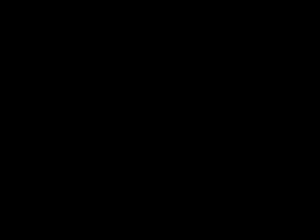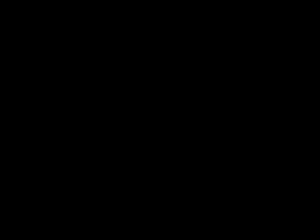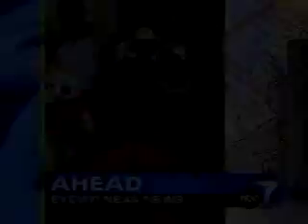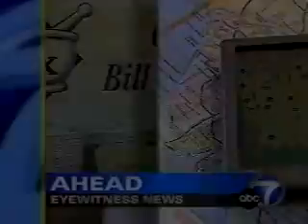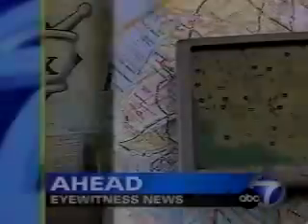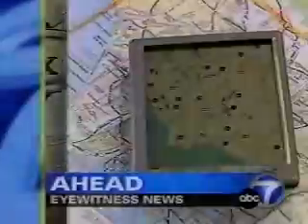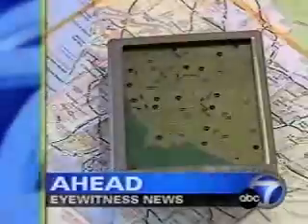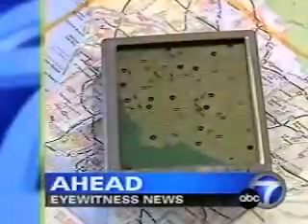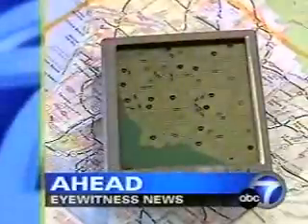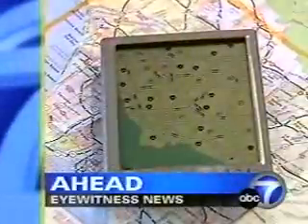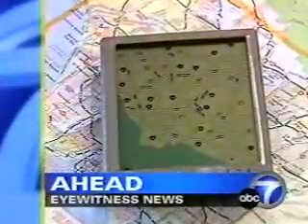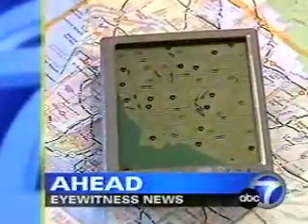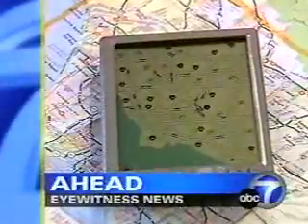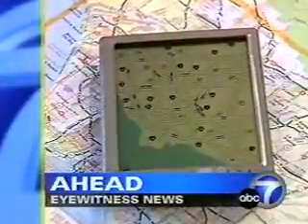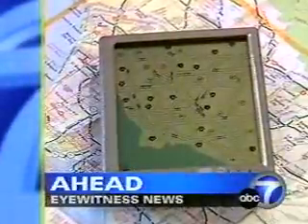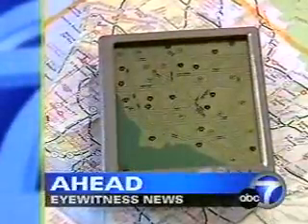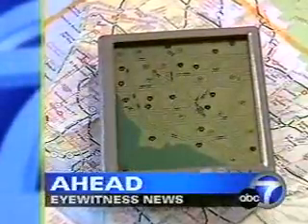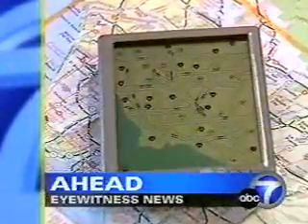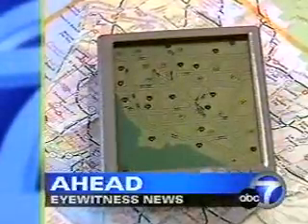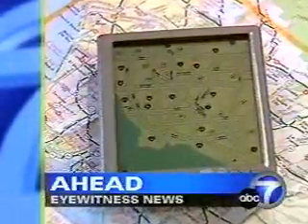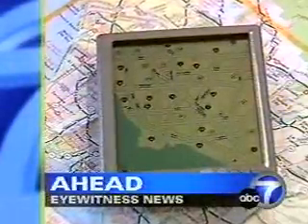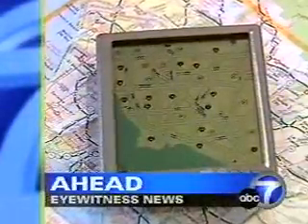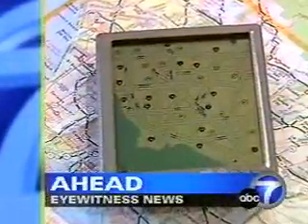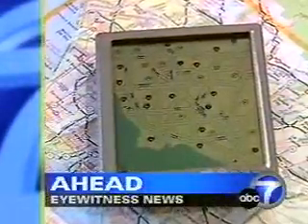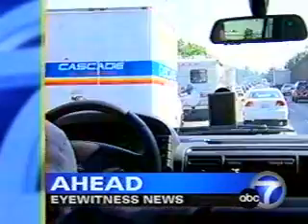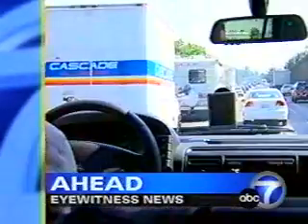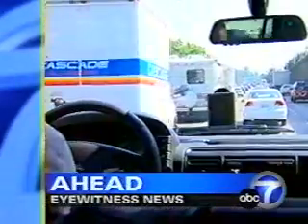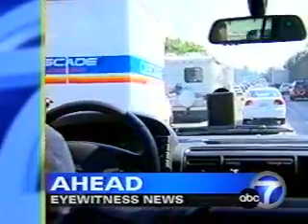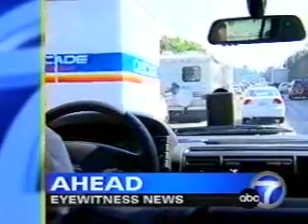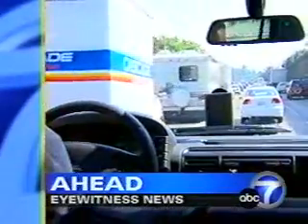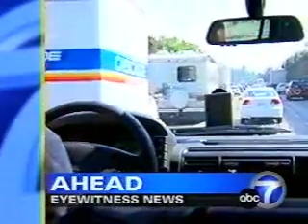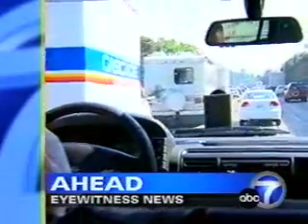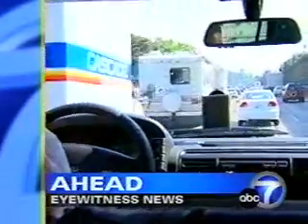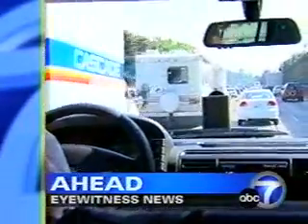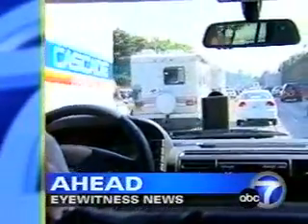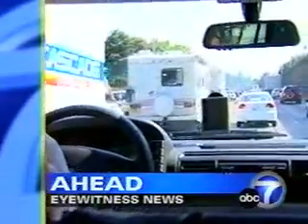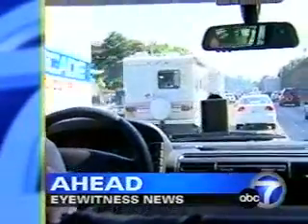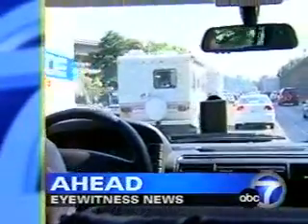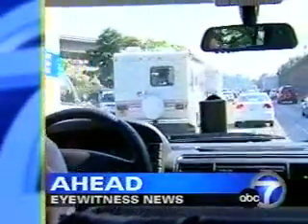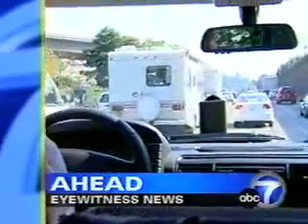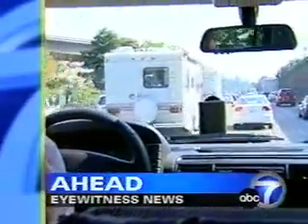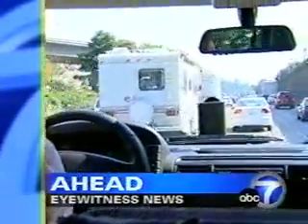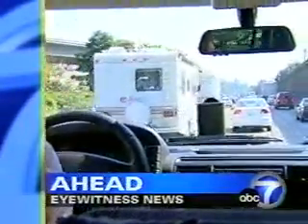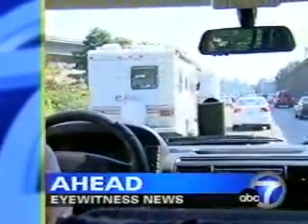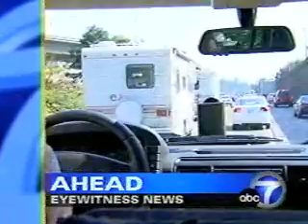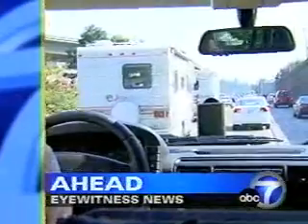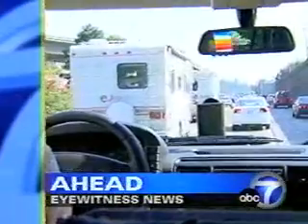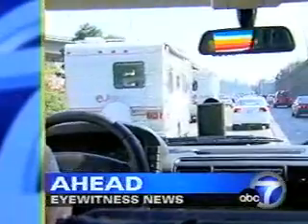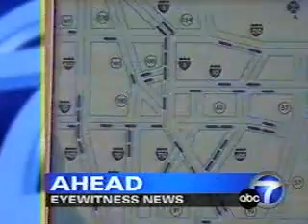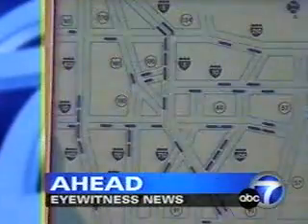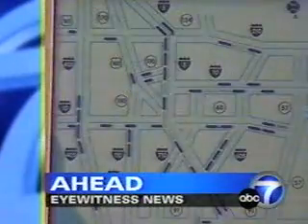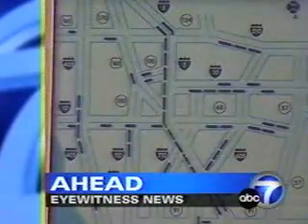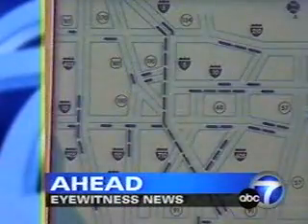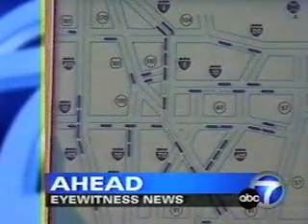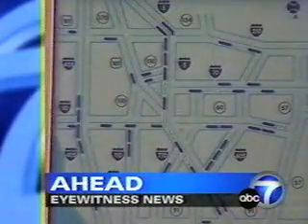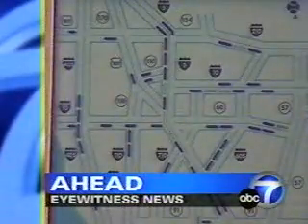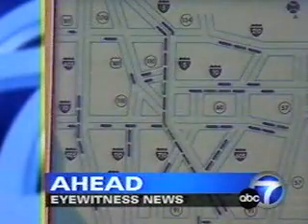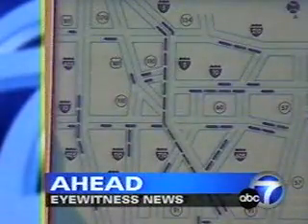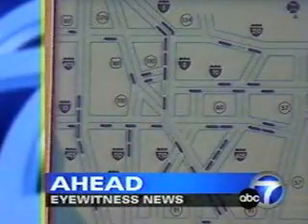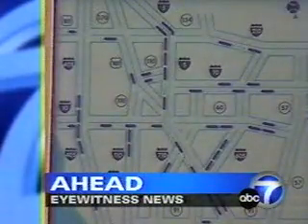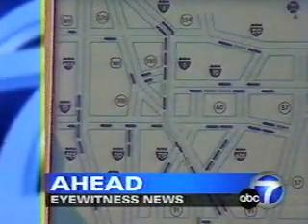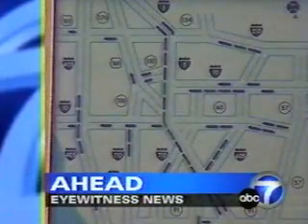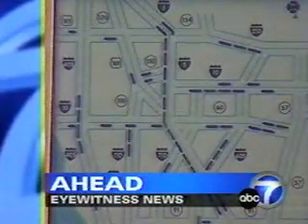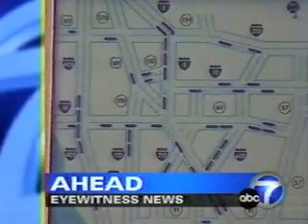Then, outsmarting traffic jams — a new way to take up-to-the-minute traffic information on the road with you. Stay with us.